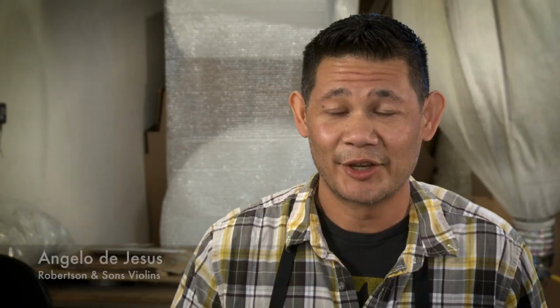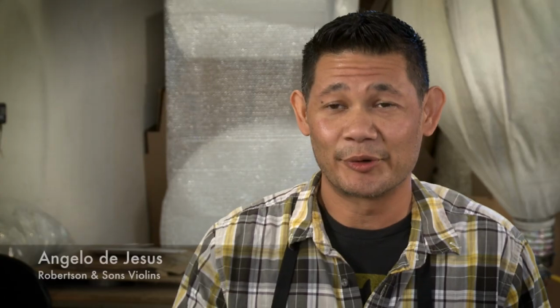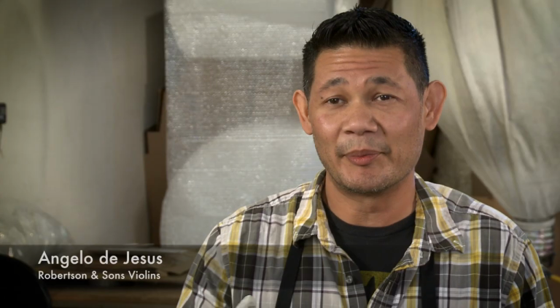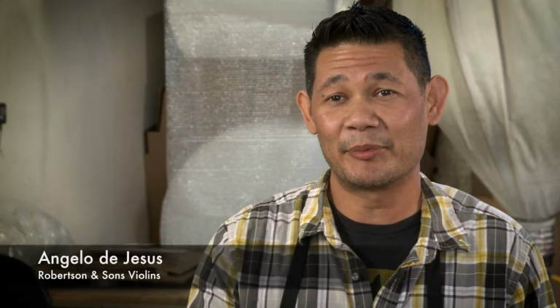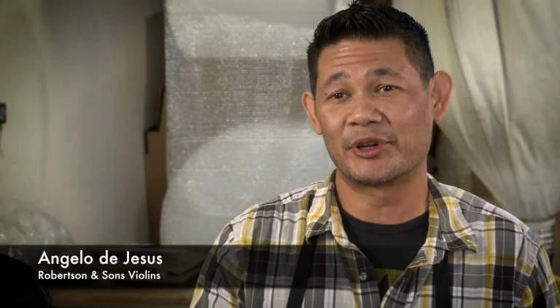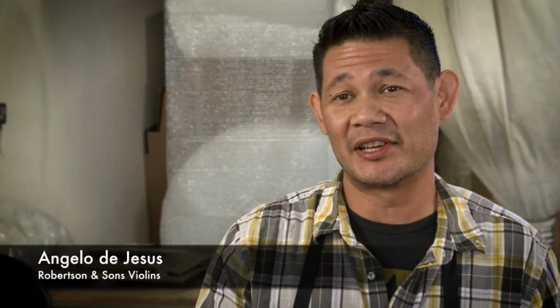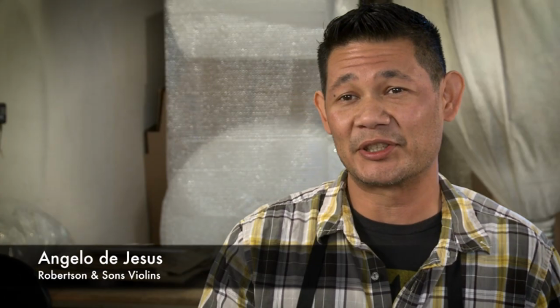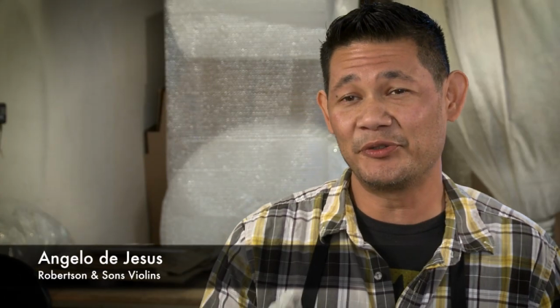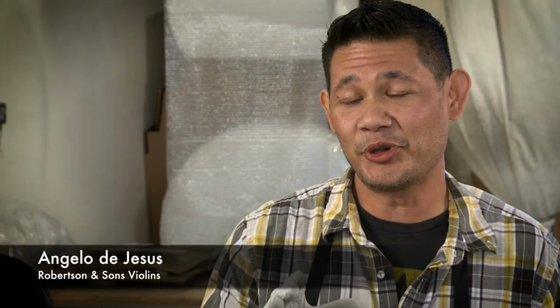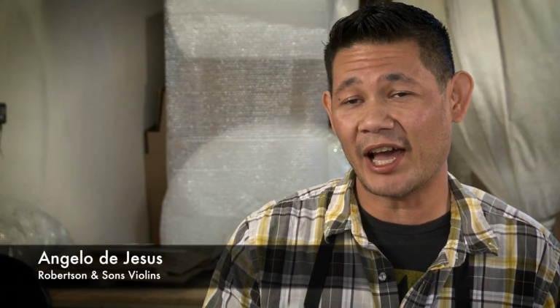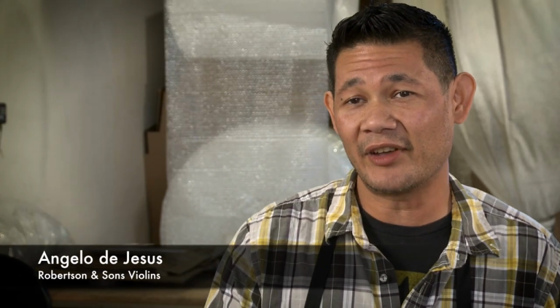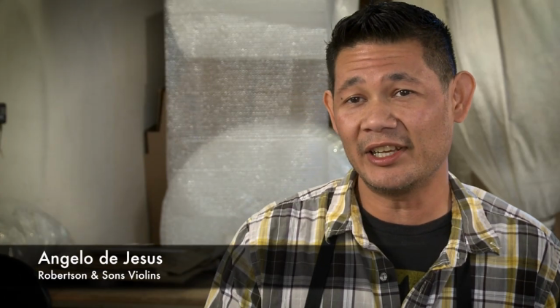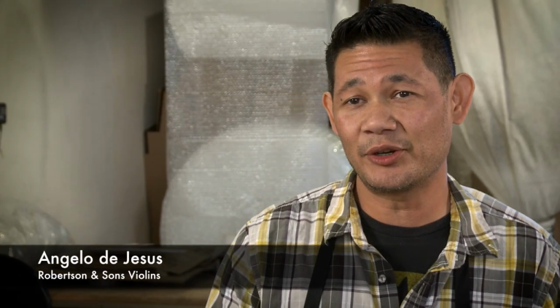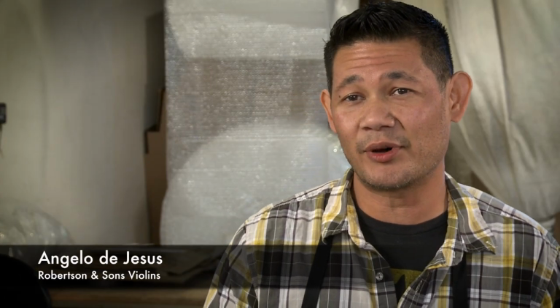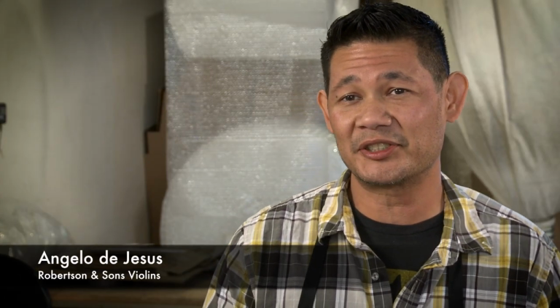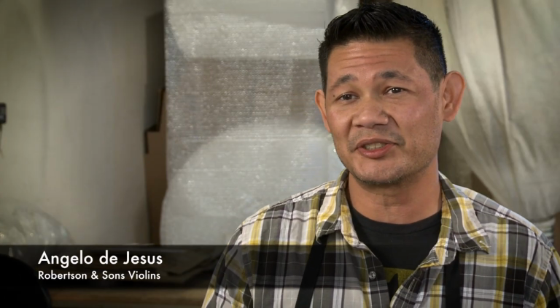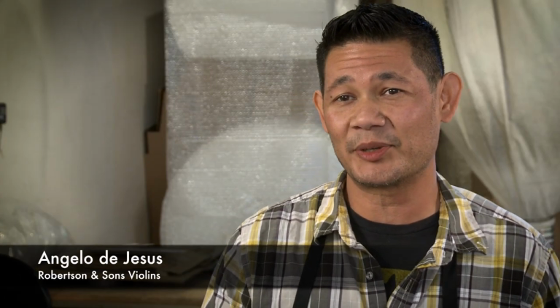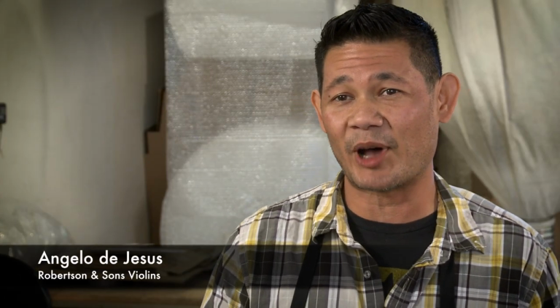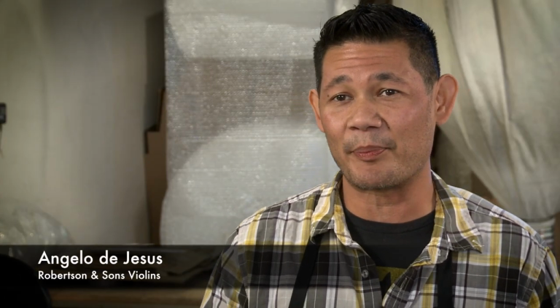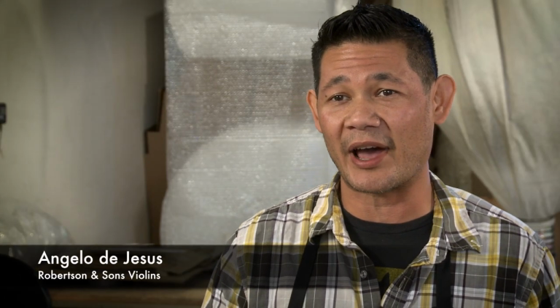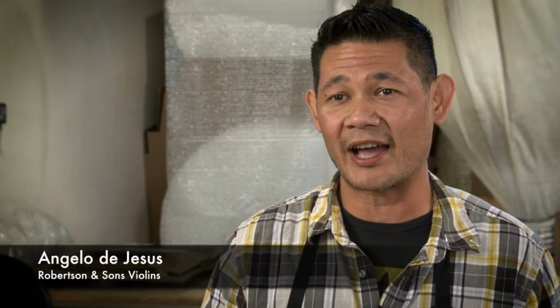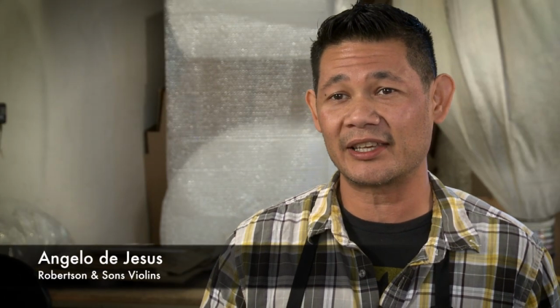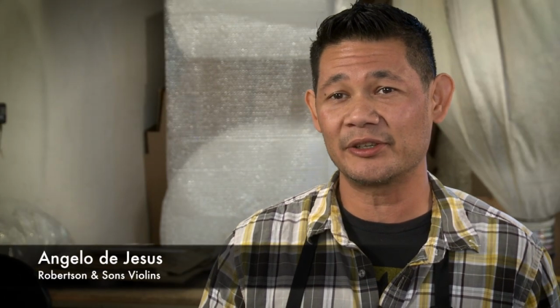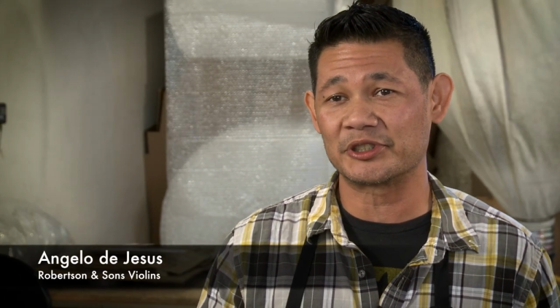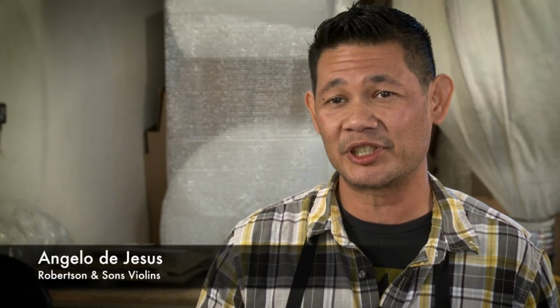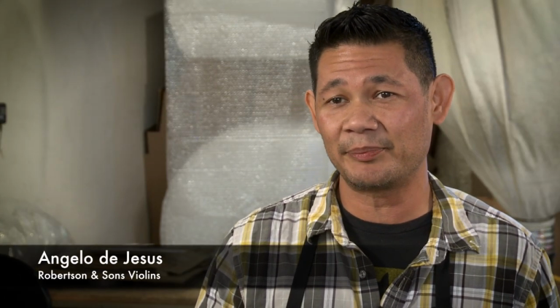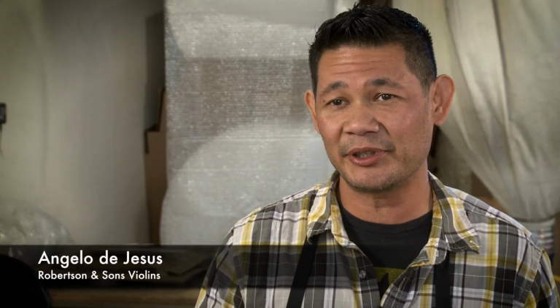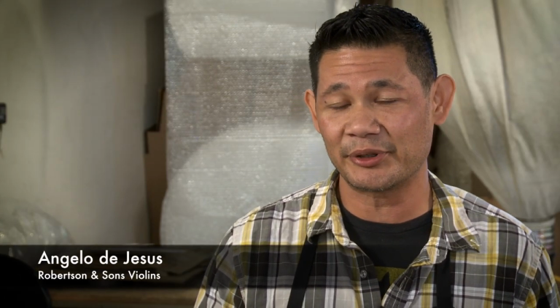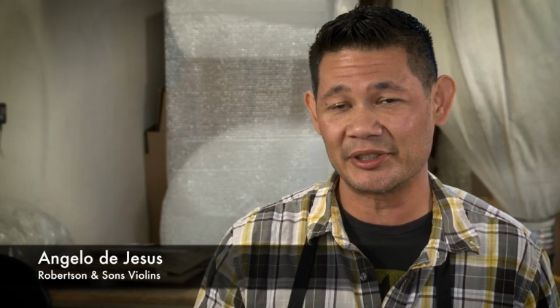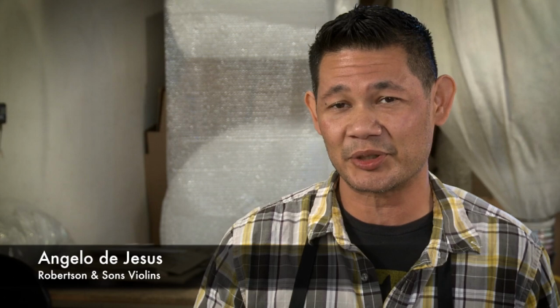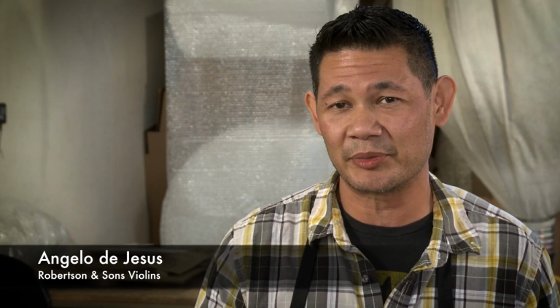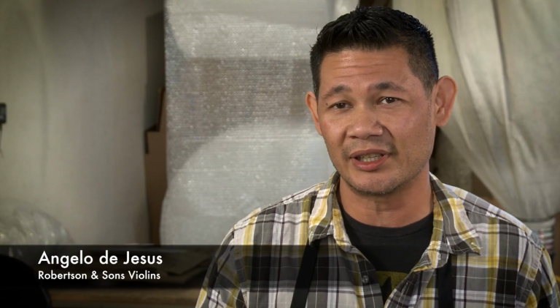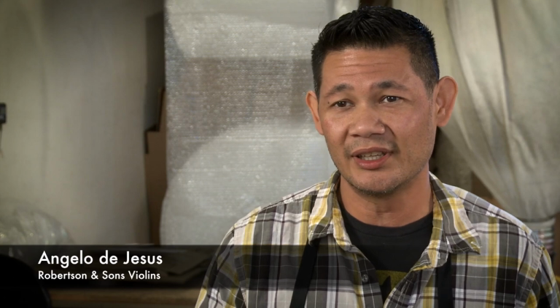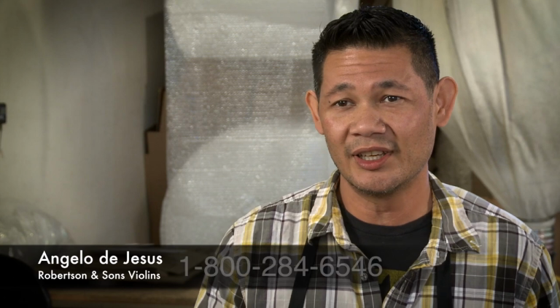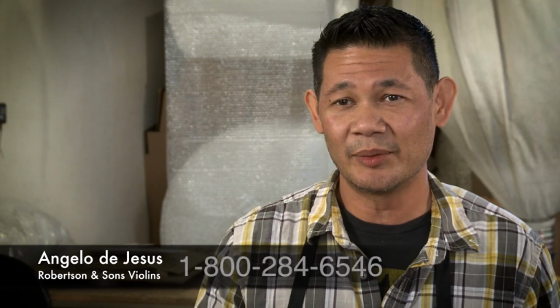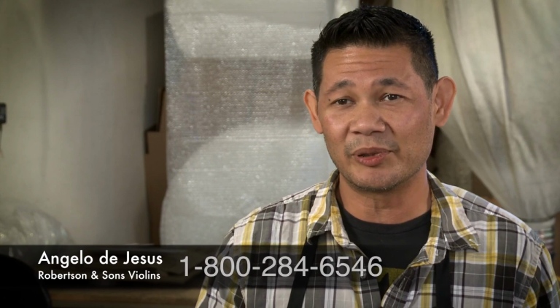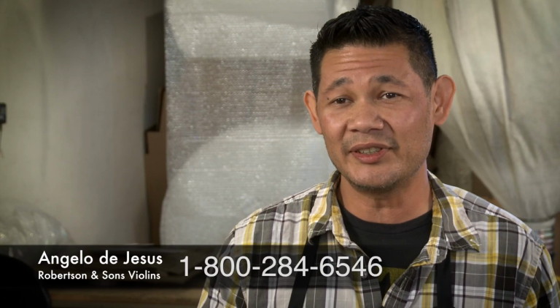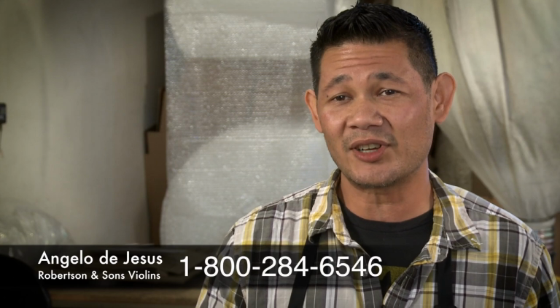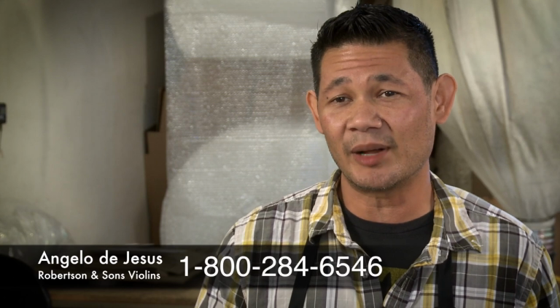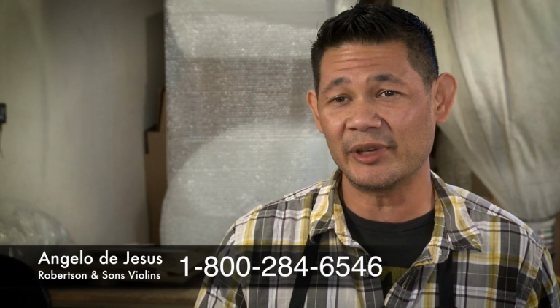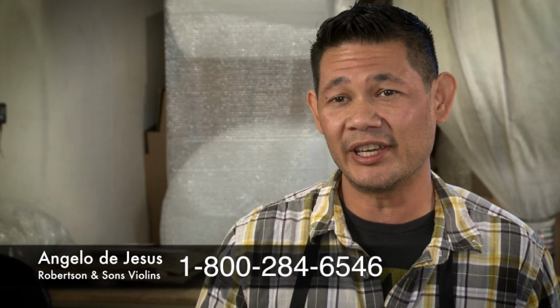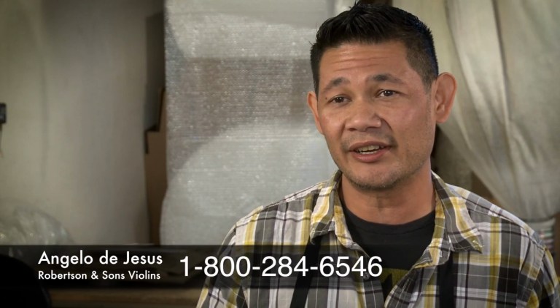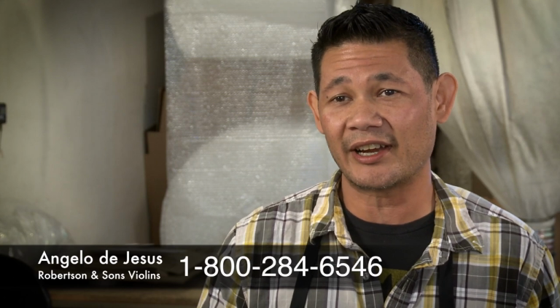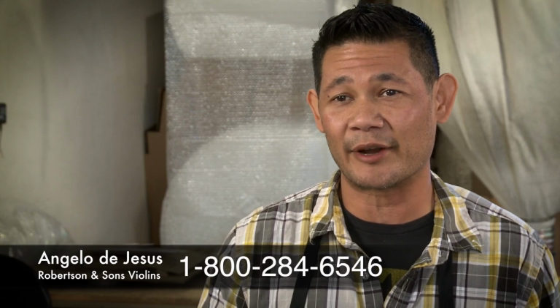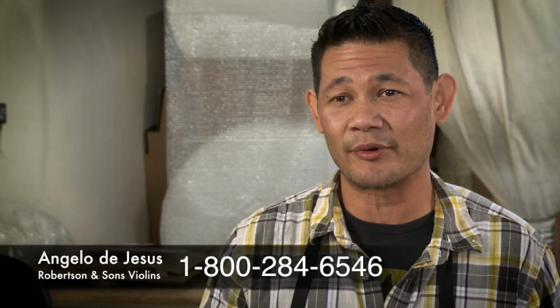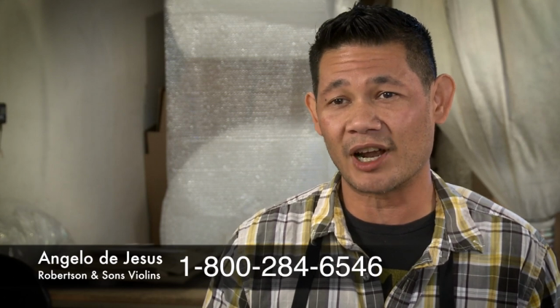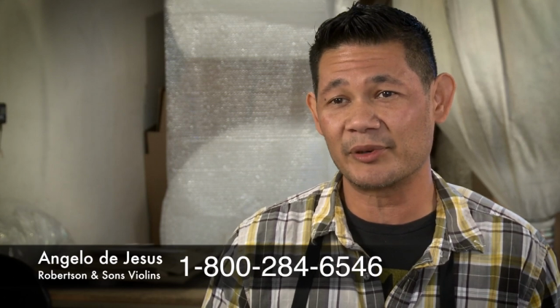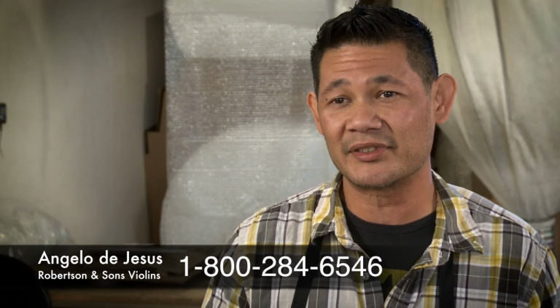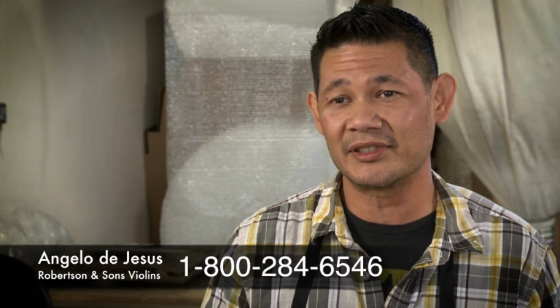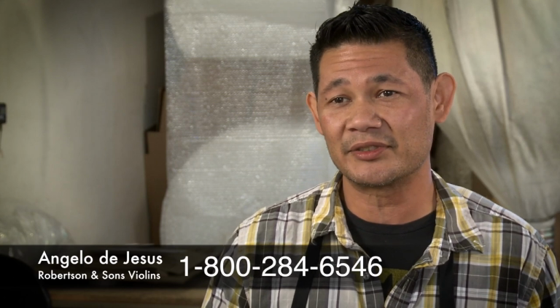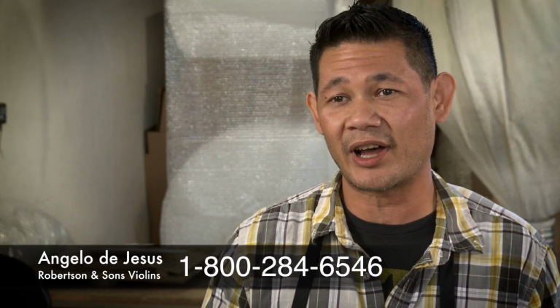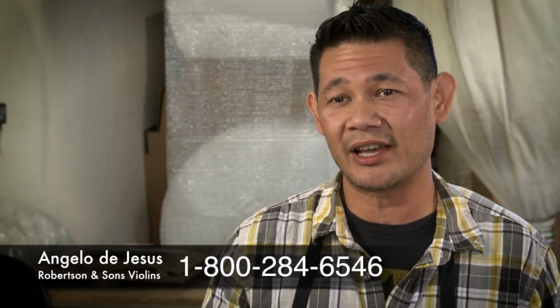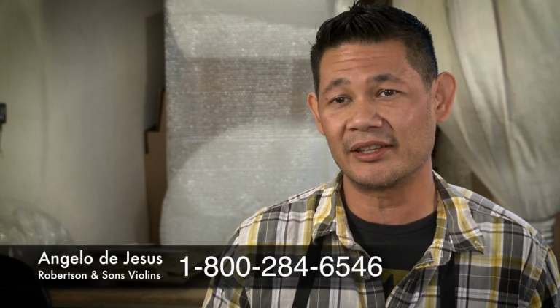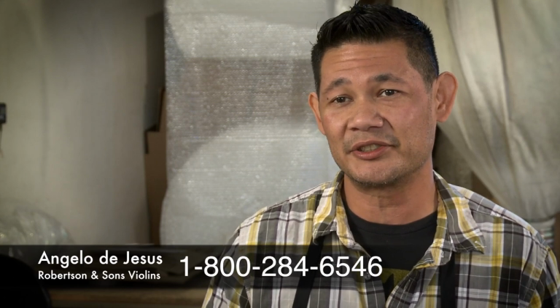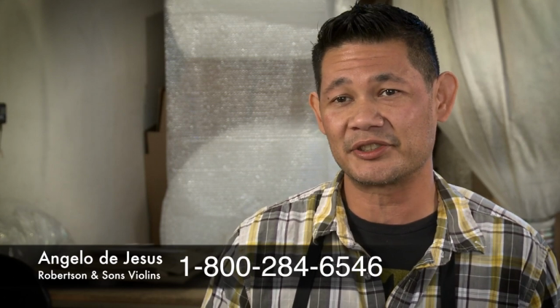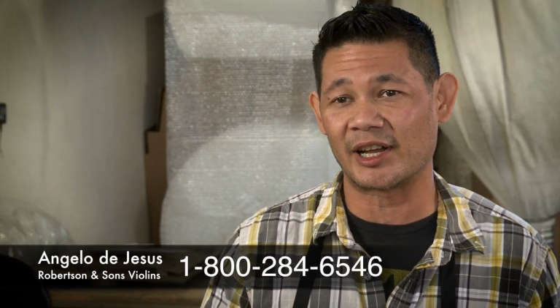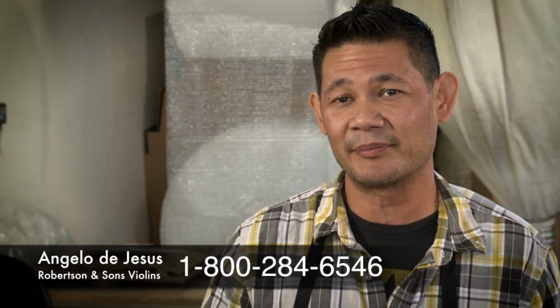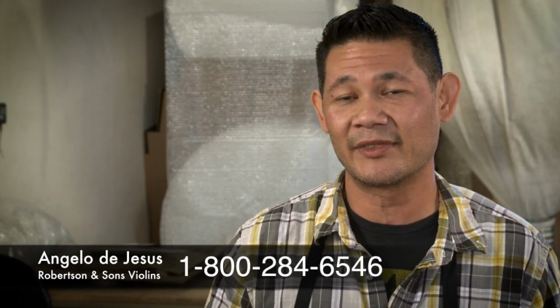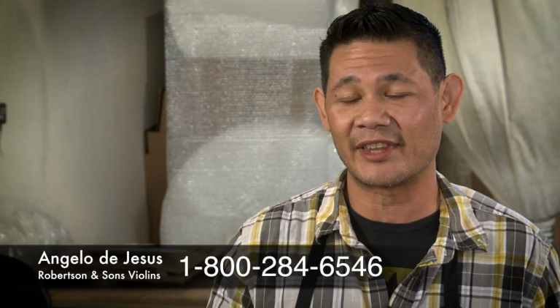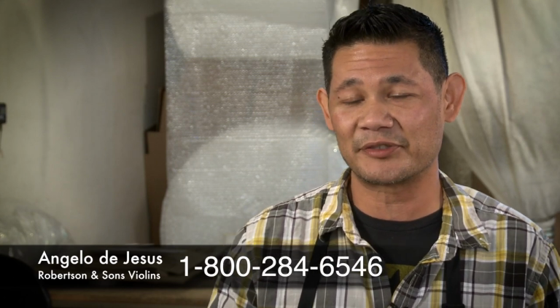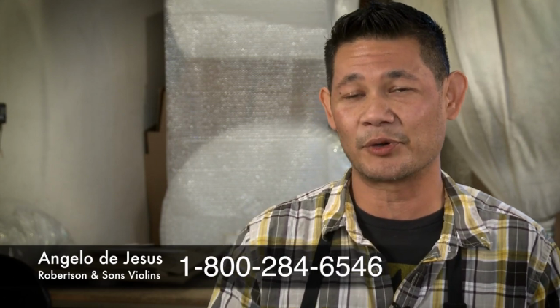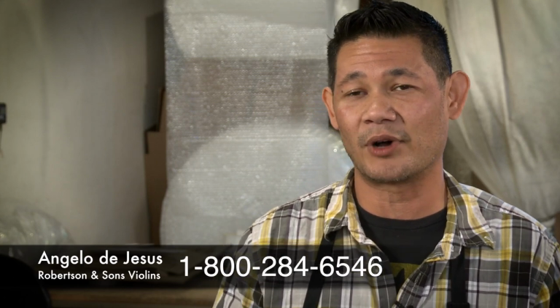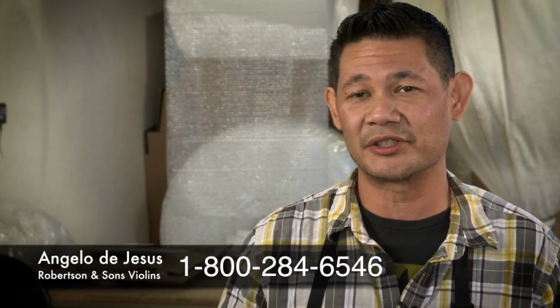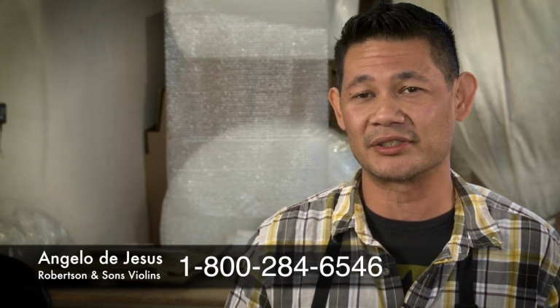Remember guys, if you have any questions about packing or shipping your instrument, please call me here at Robertson's Violin Shop. Thanks for watching.